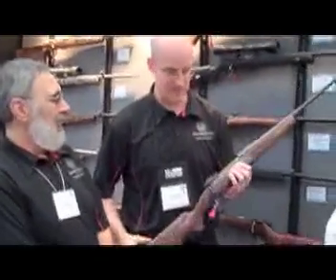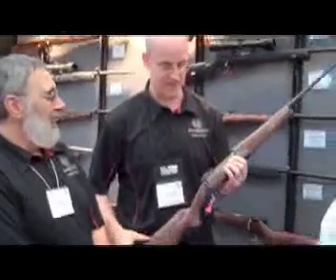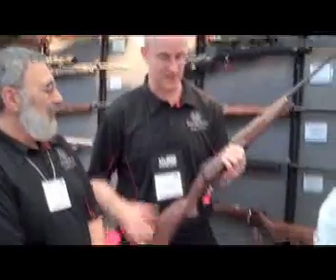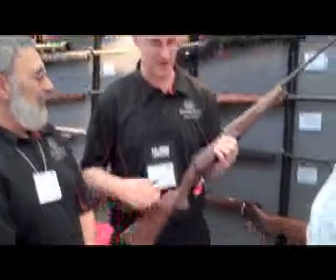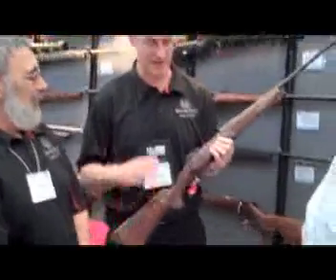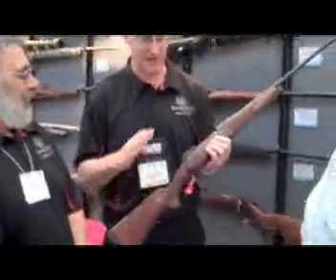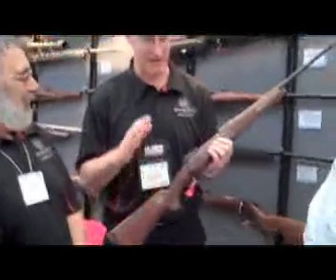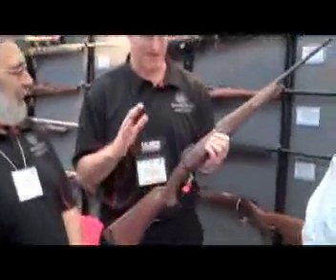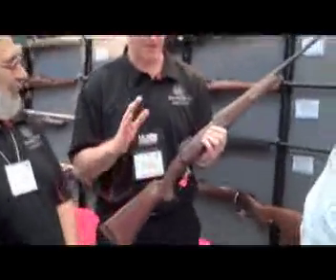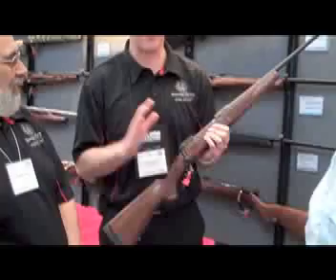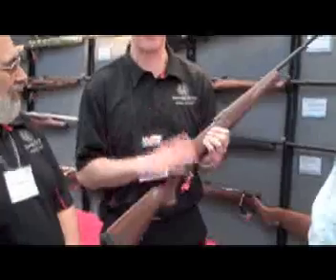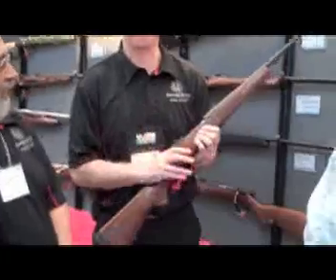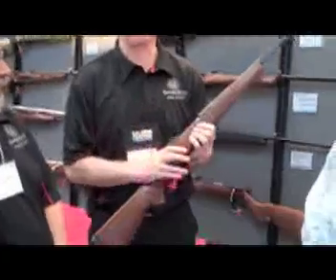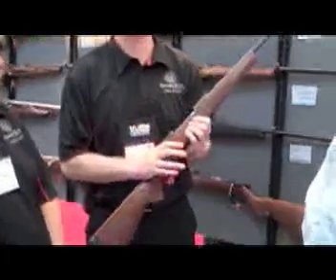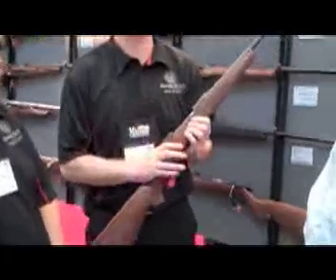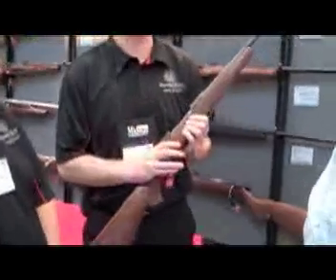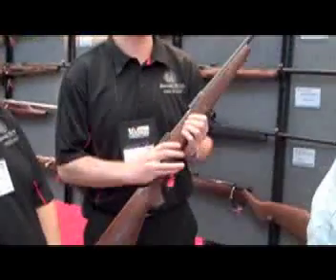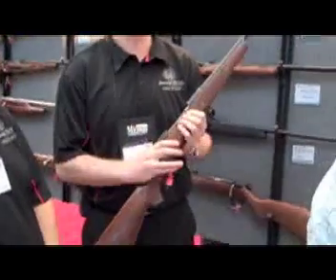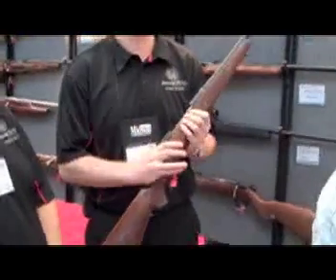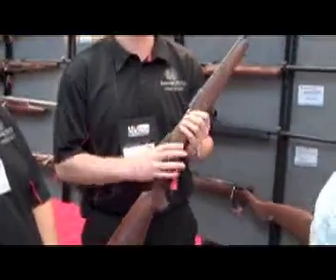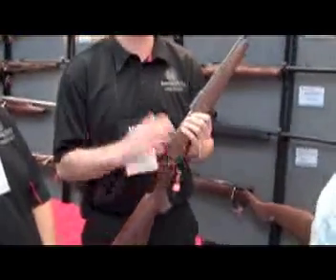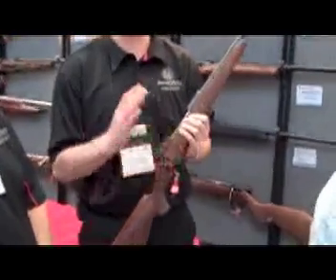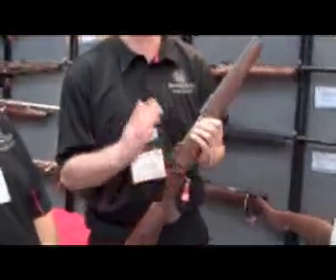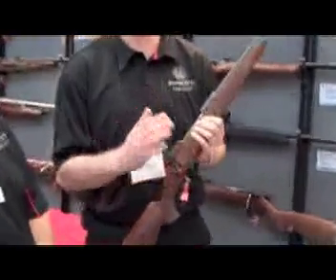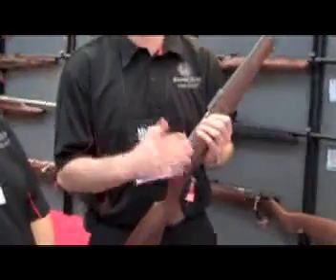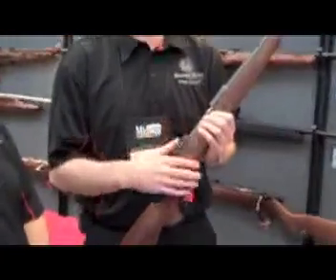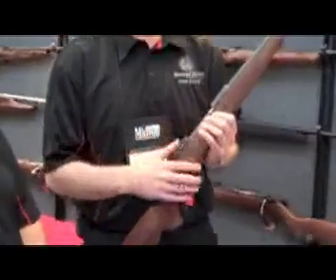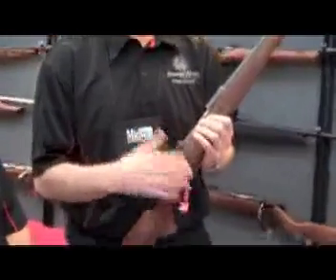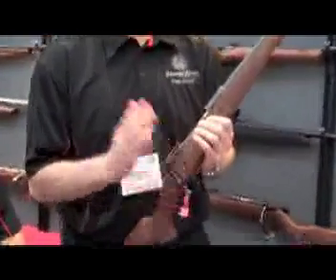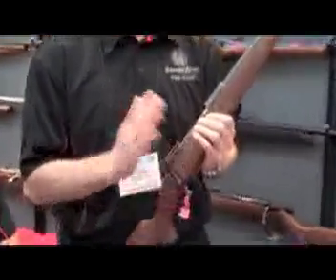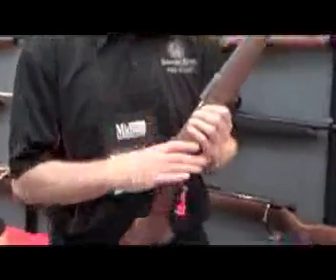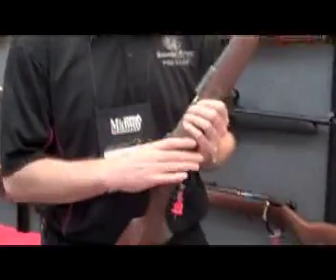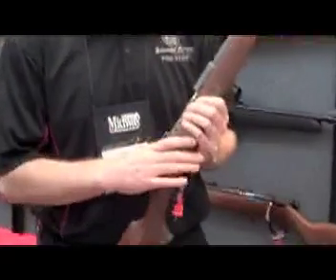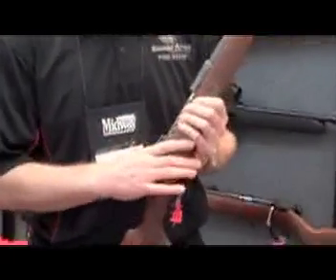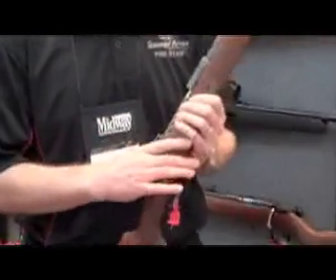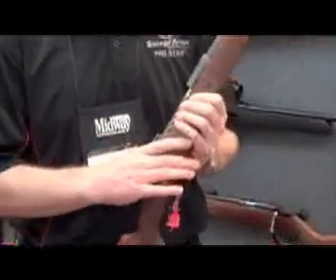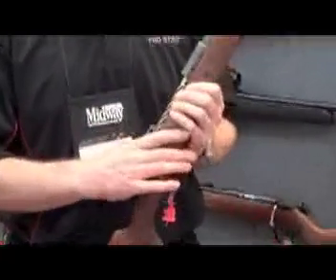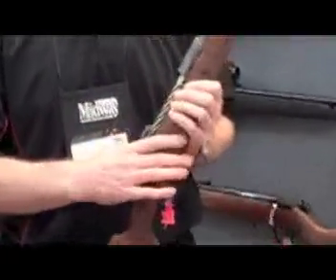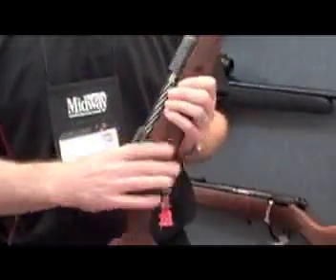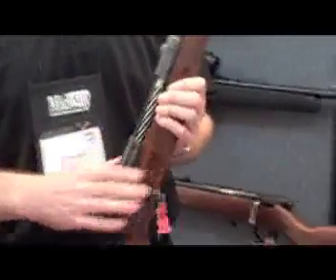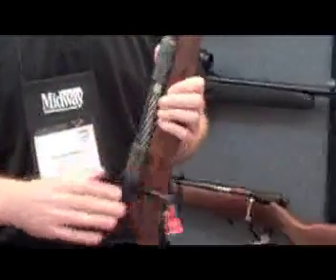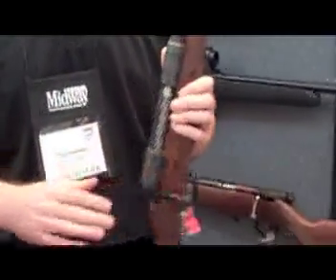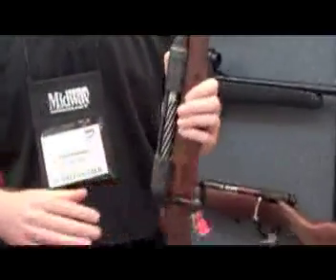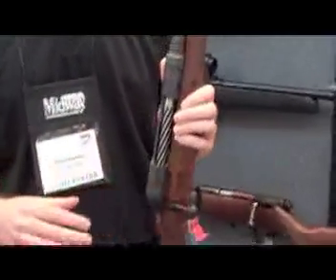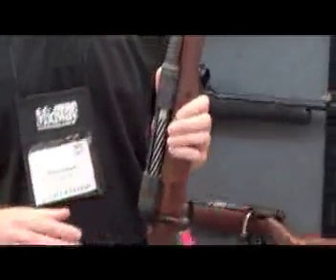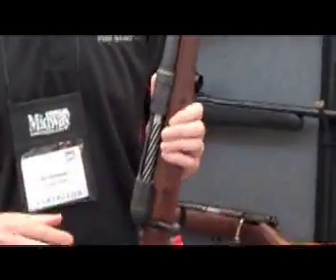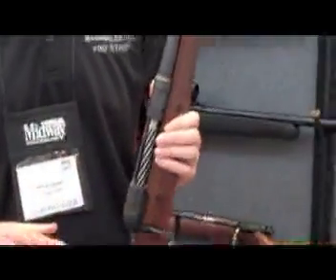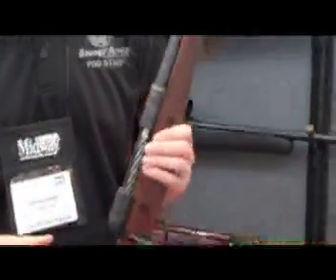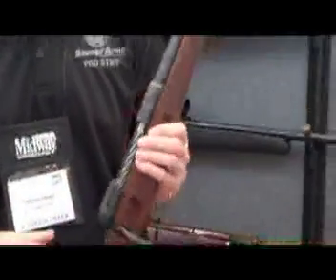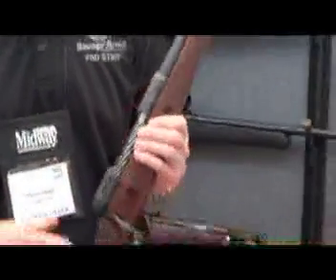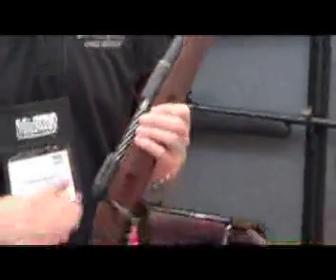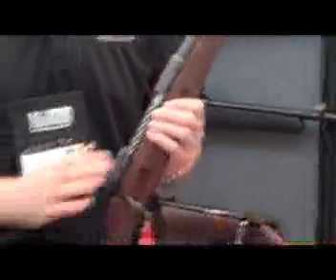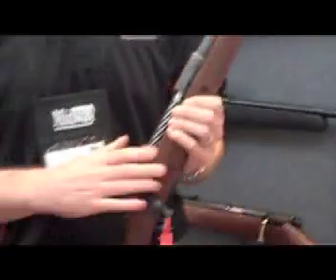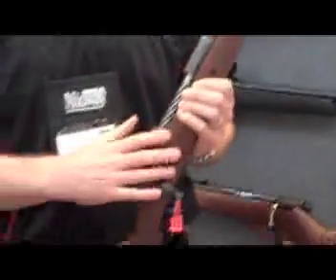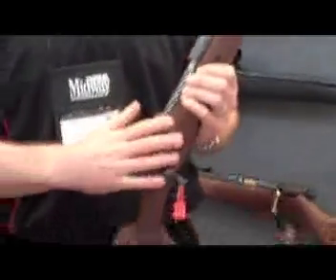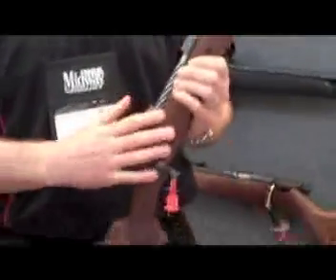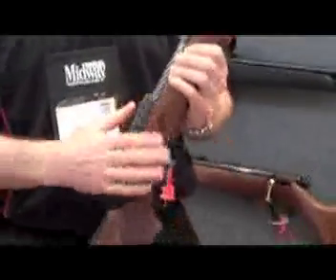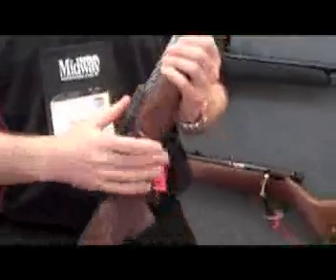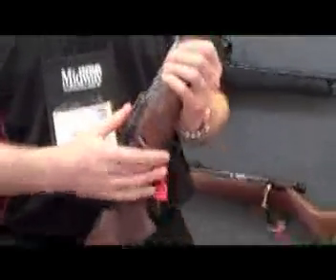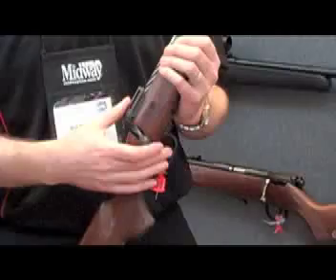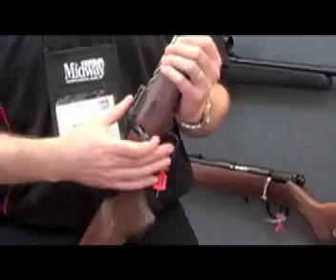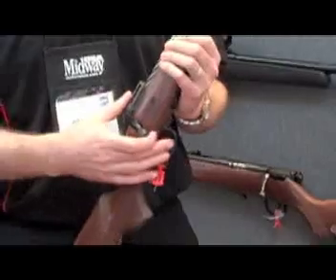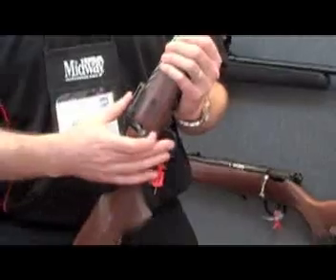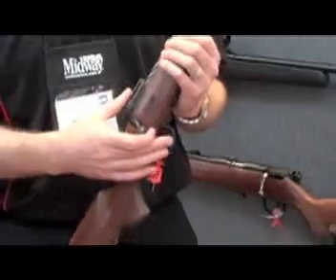Yes, sir. Of all the new guns we have this year — we have several — this is the one I'm most excited about. It's called the 111 Light Winter.